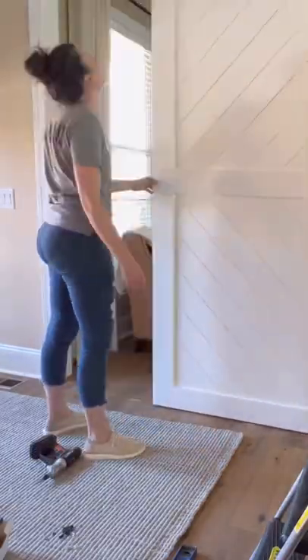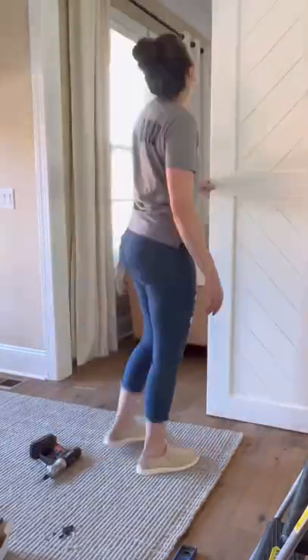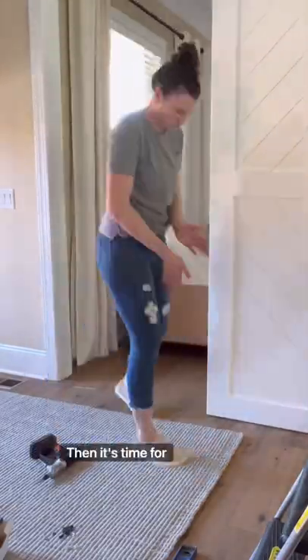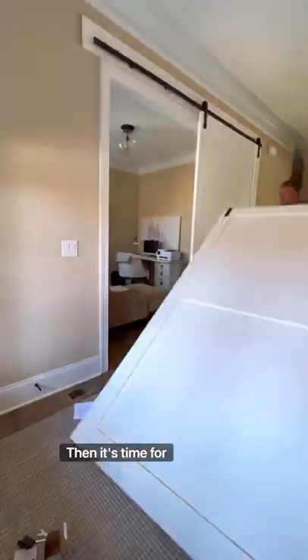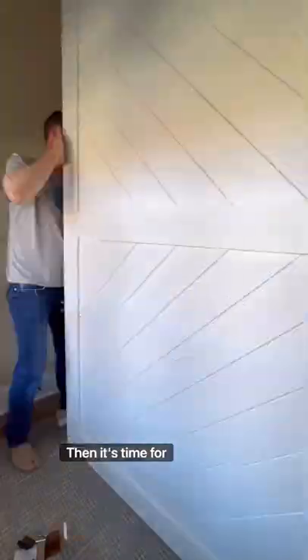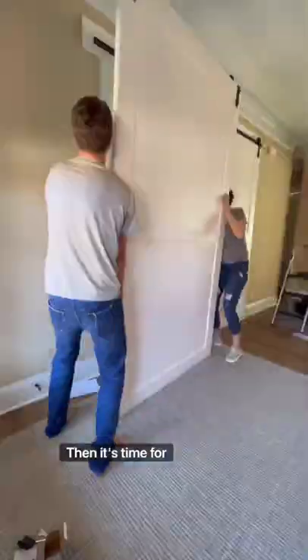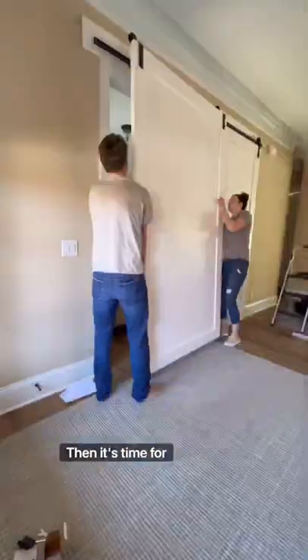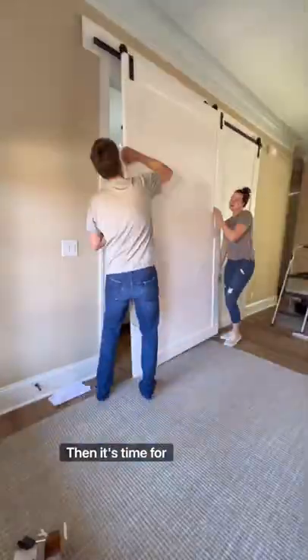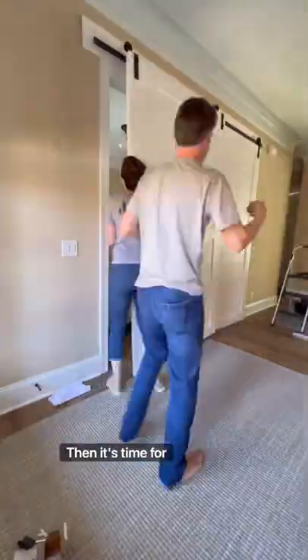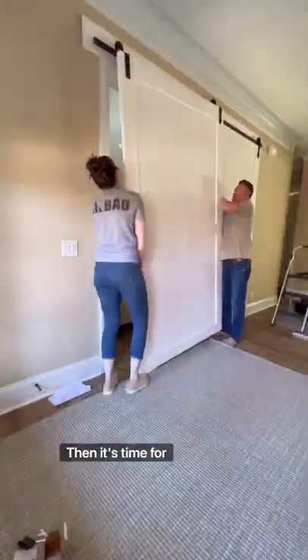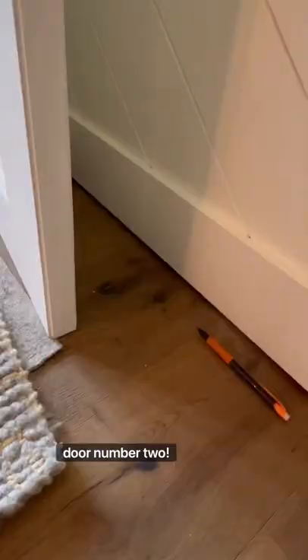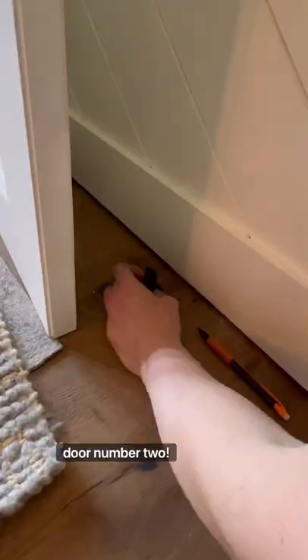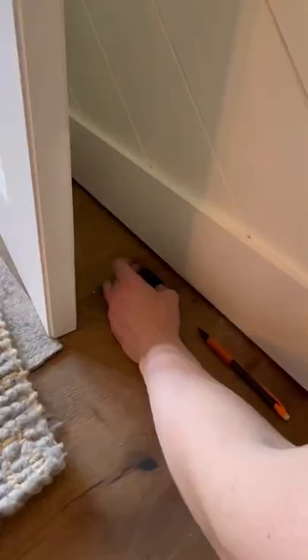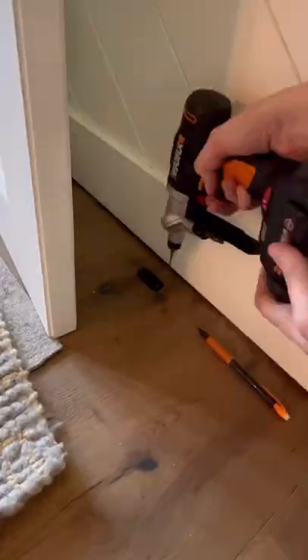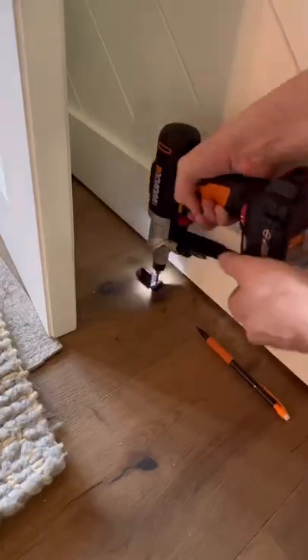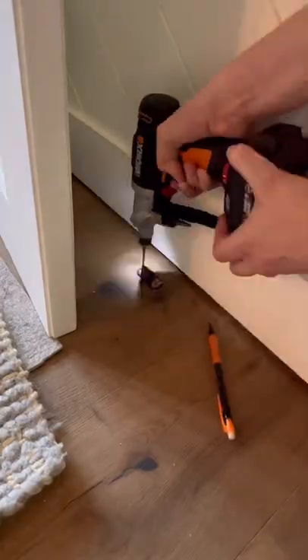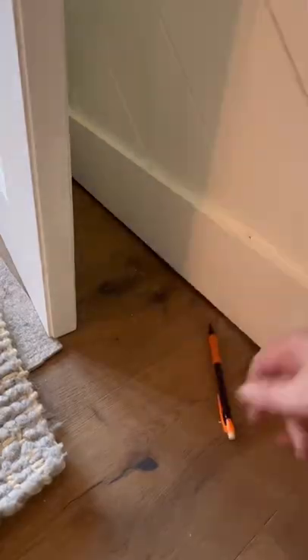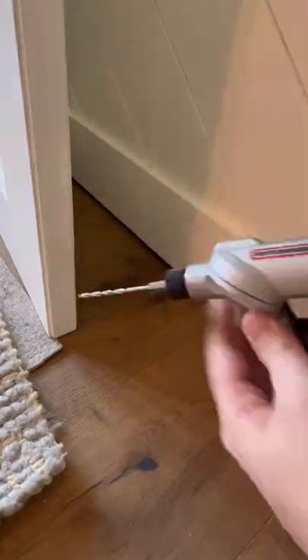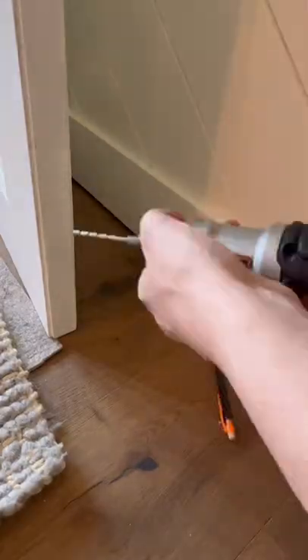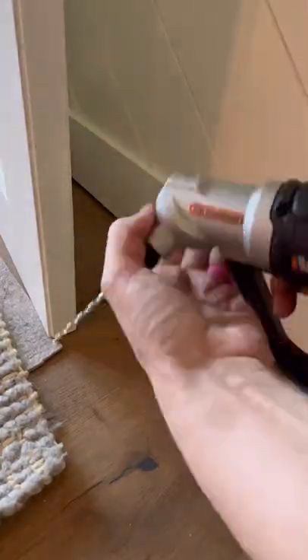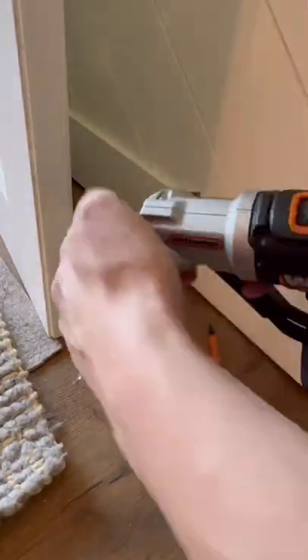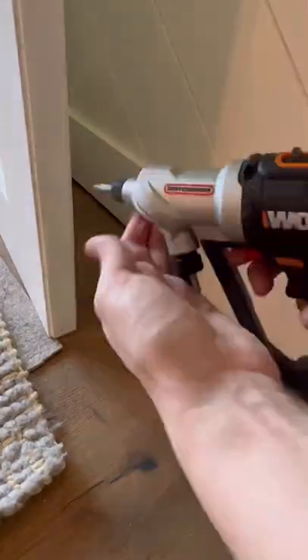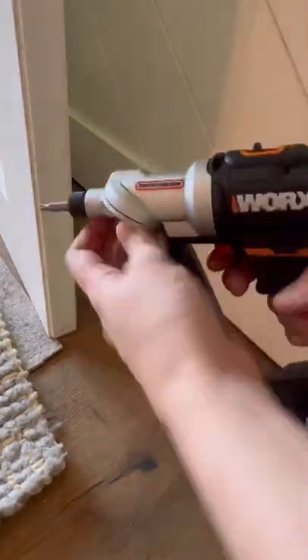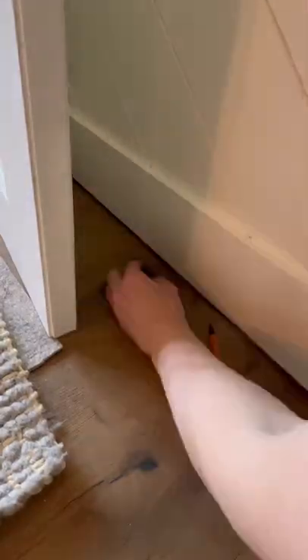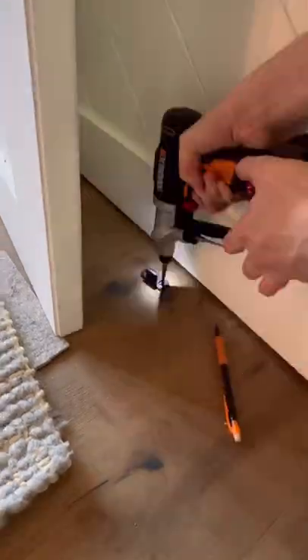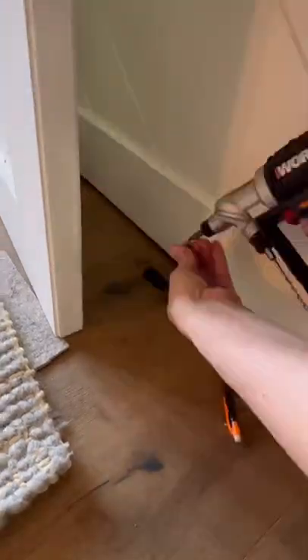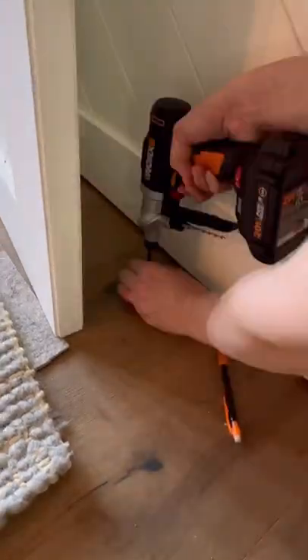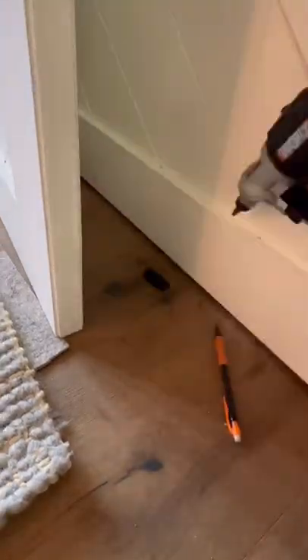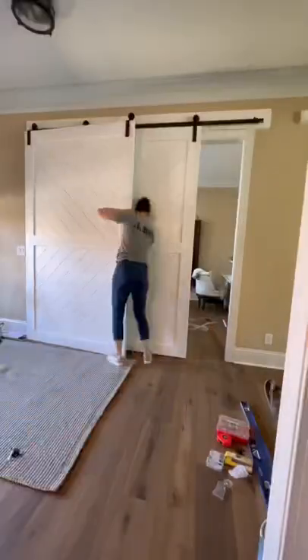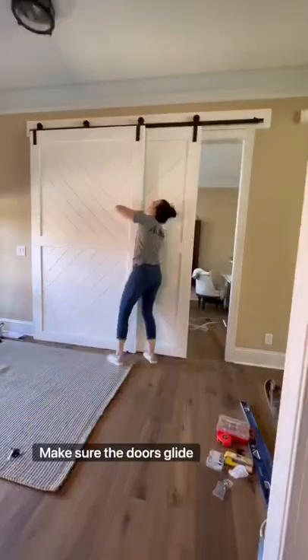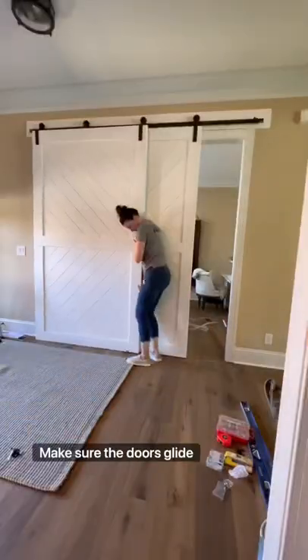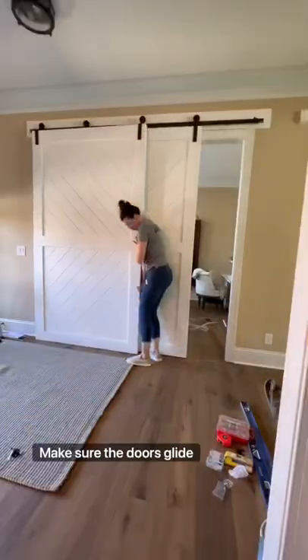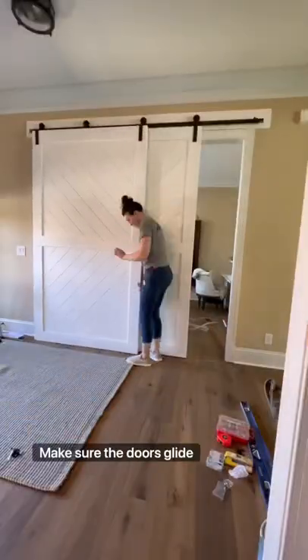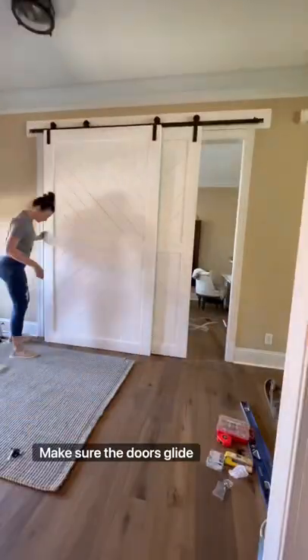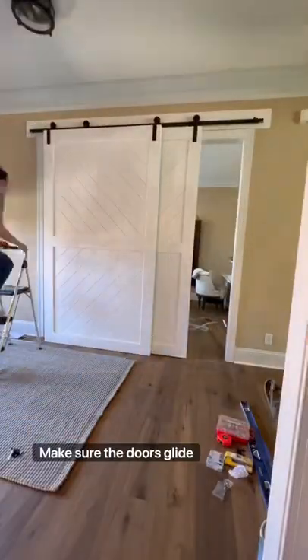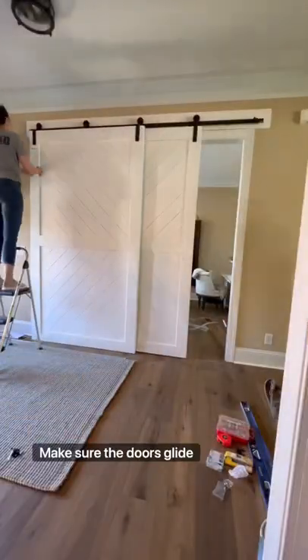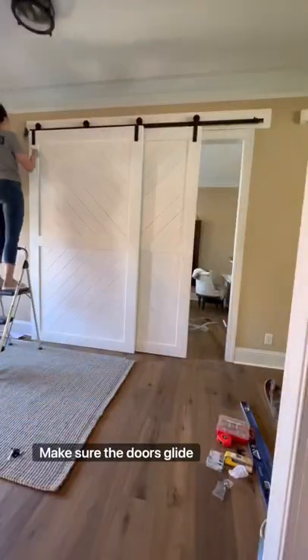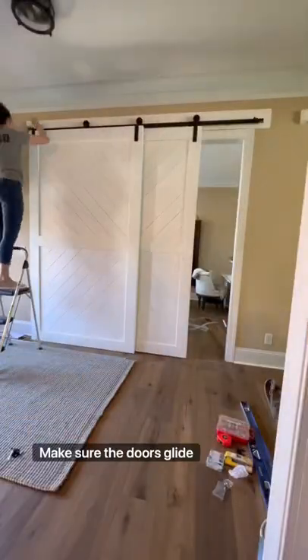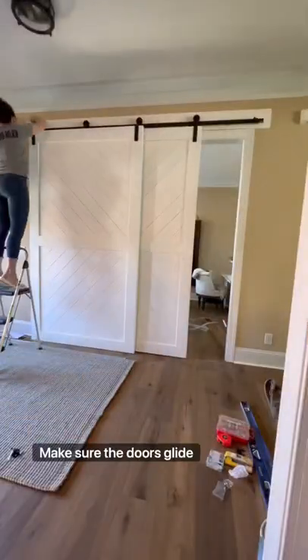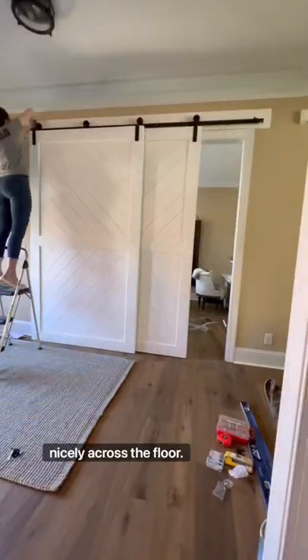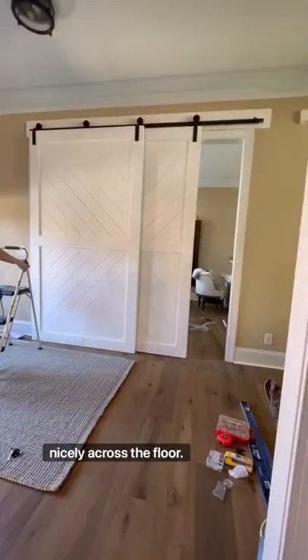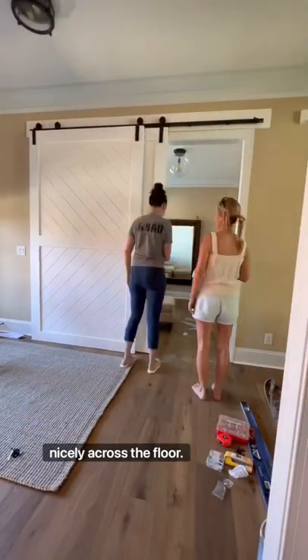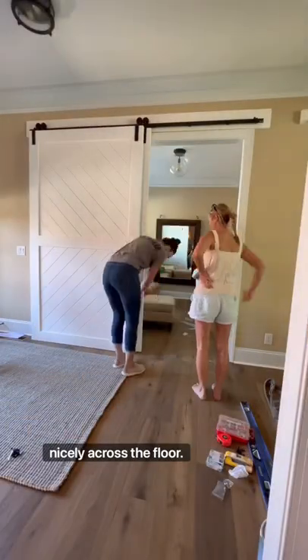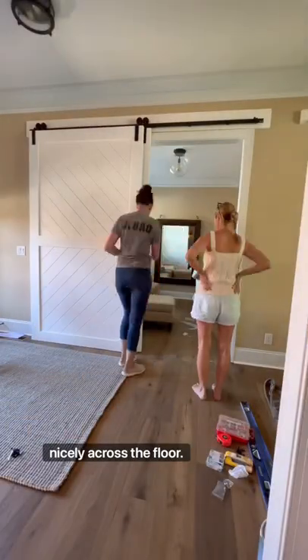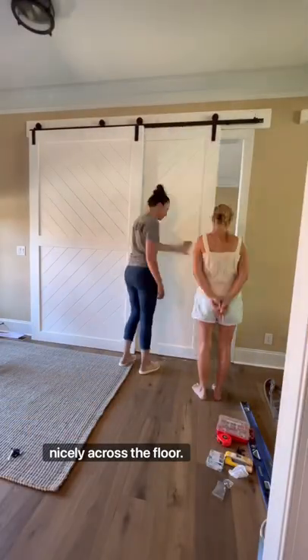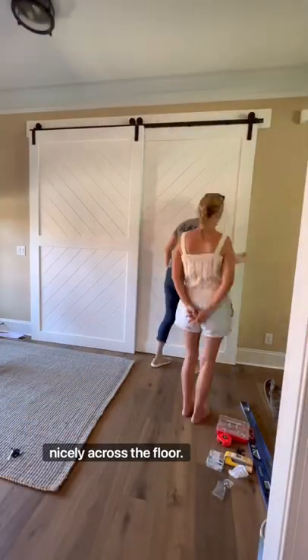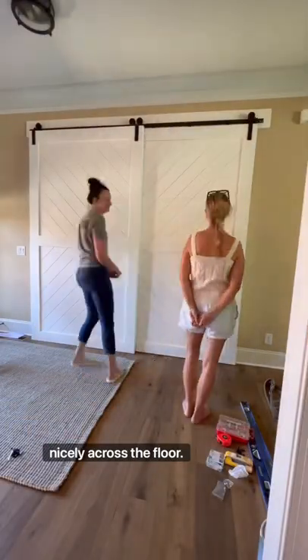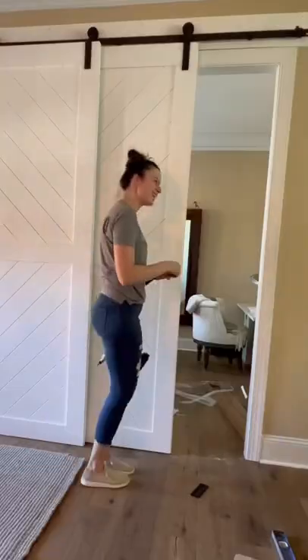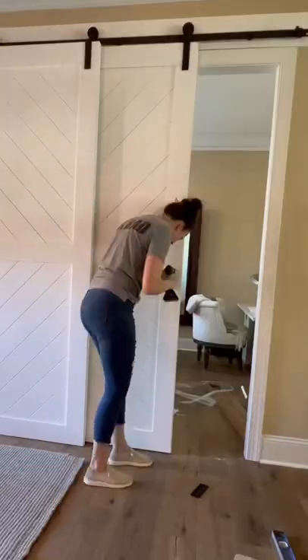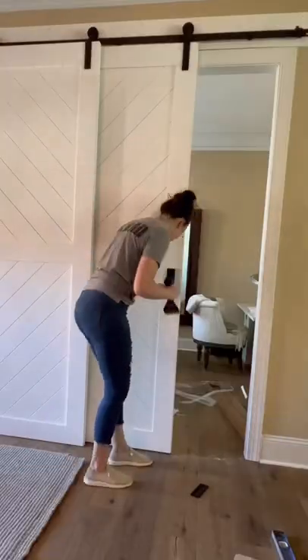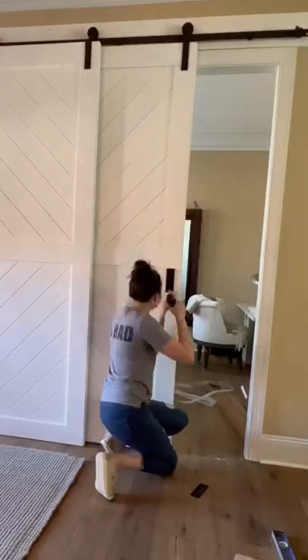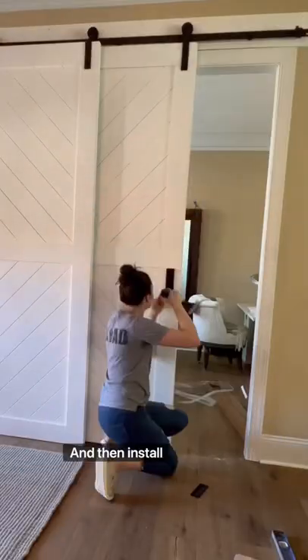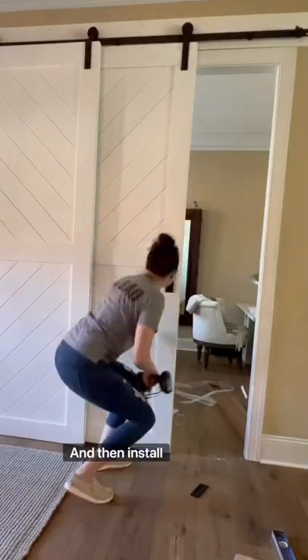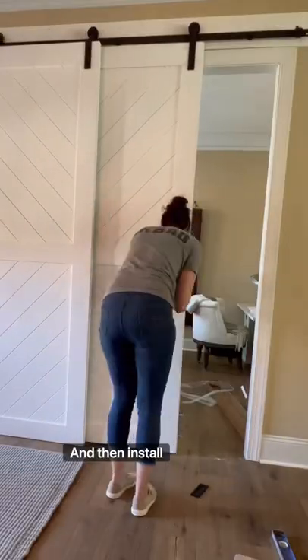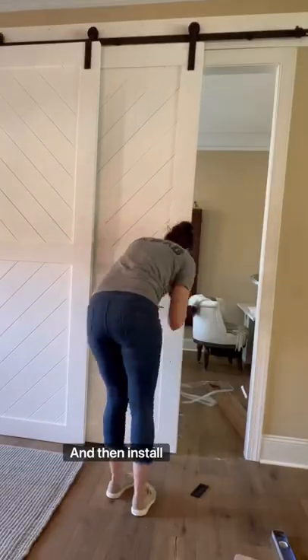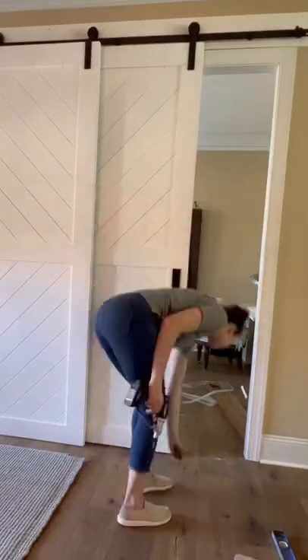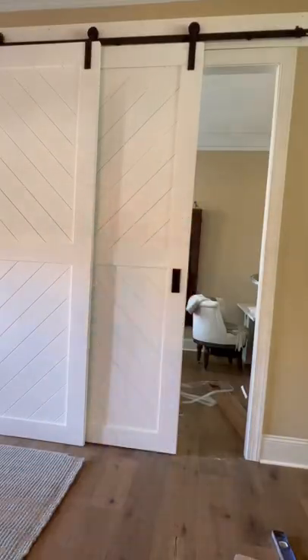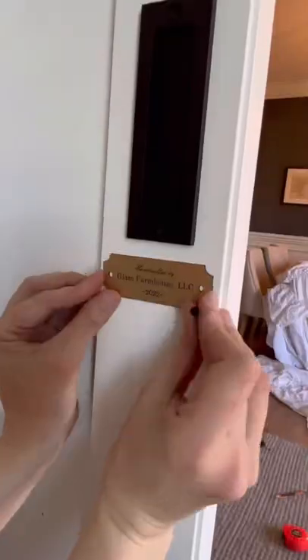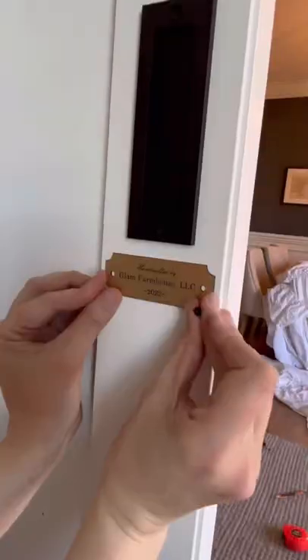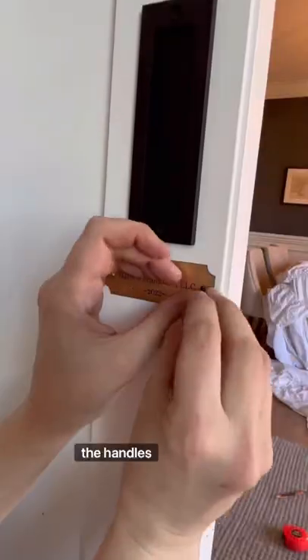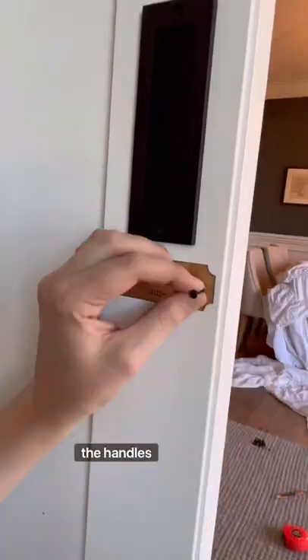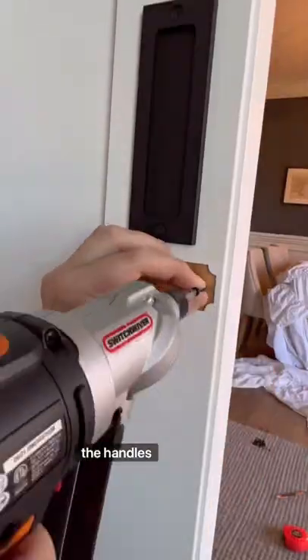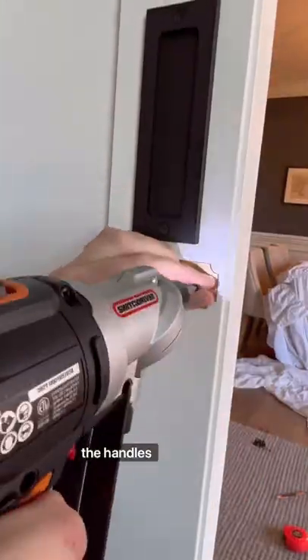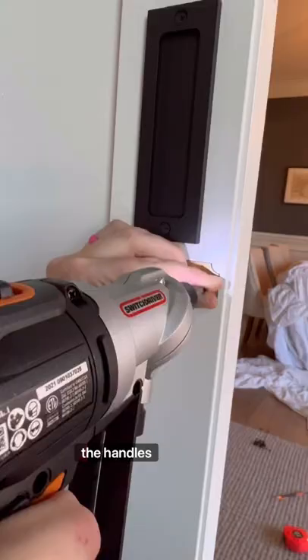Then it's time for door number two. Make sure the doors glide nicely across the floor, and then install the handles.